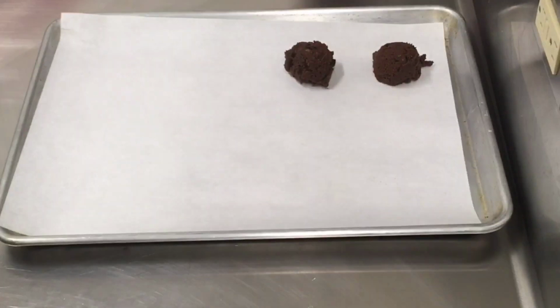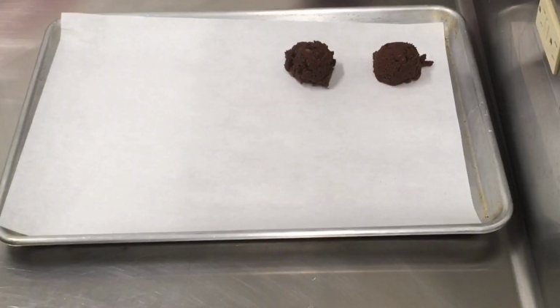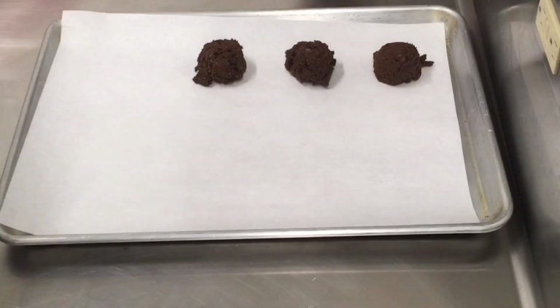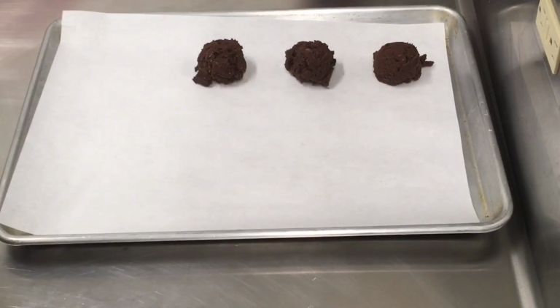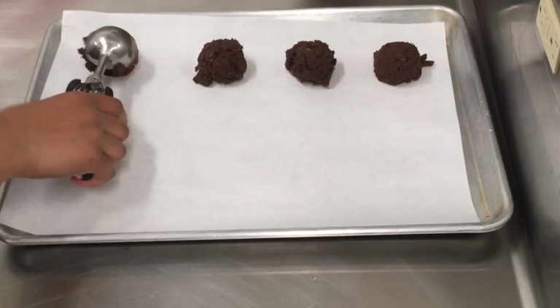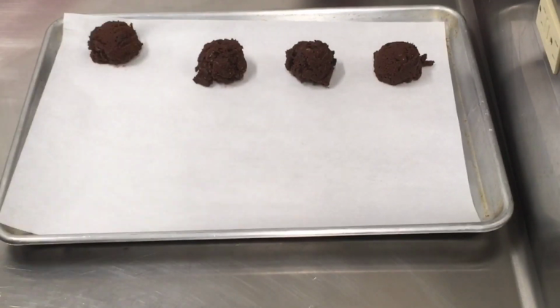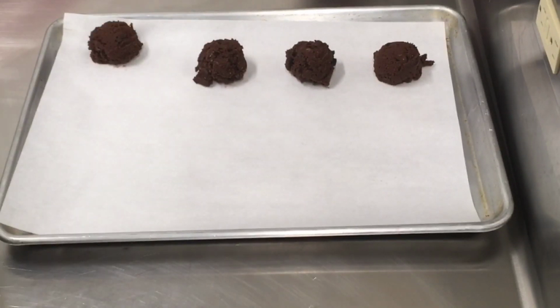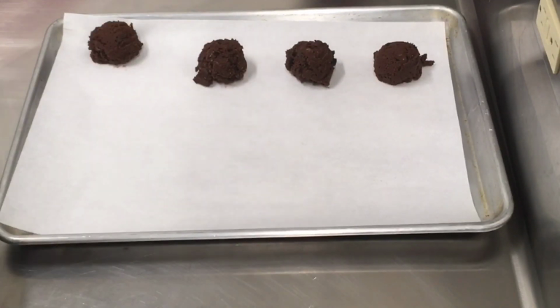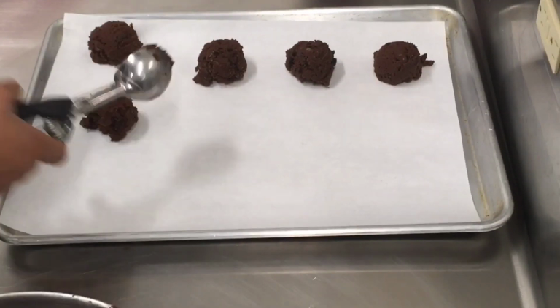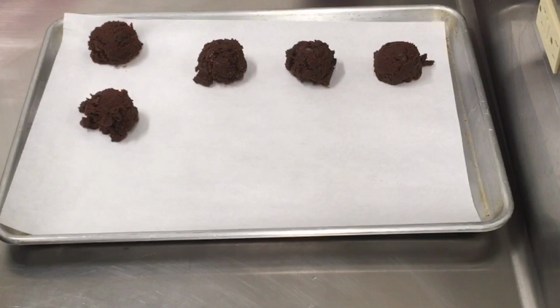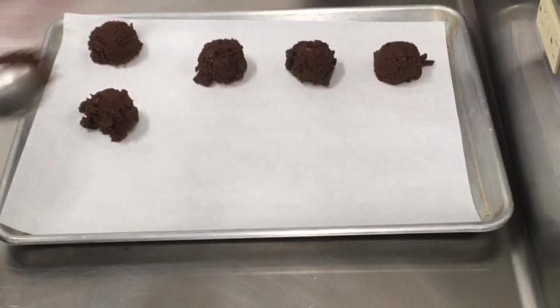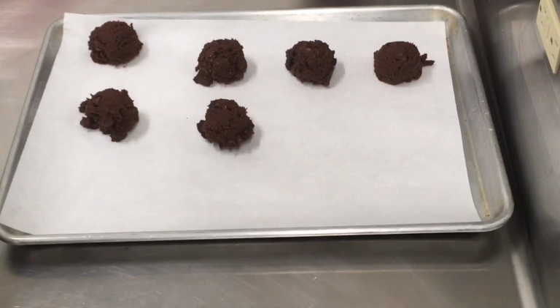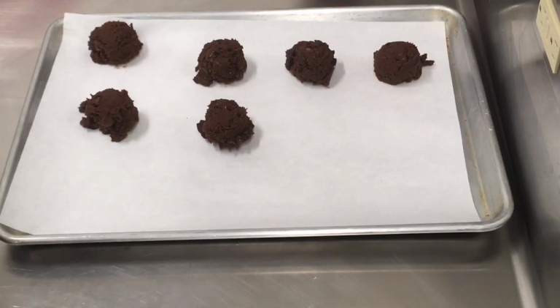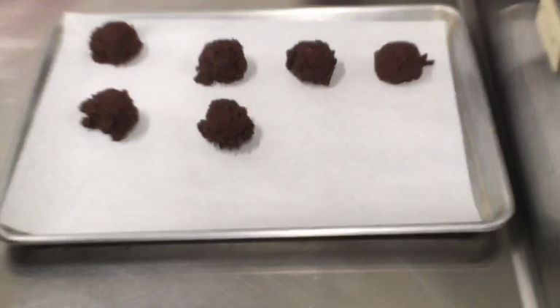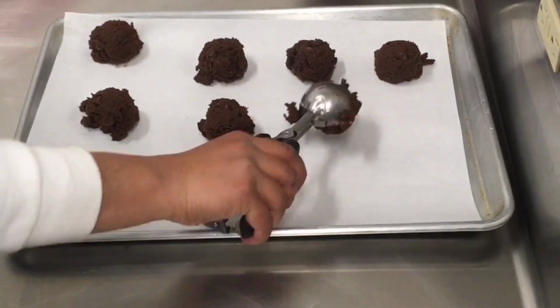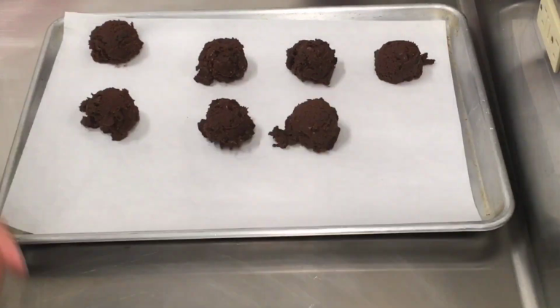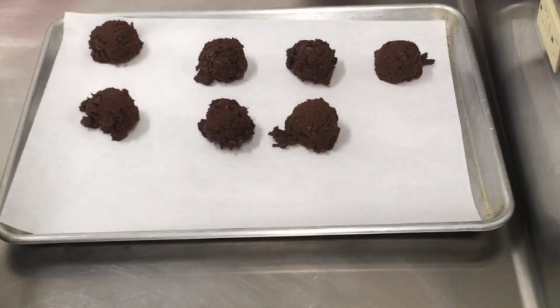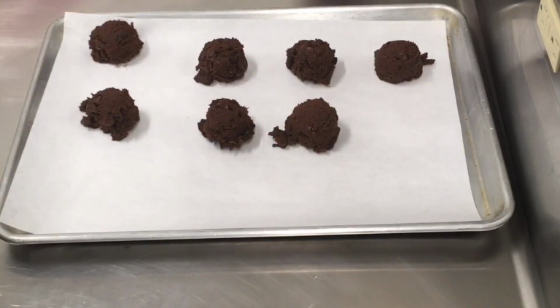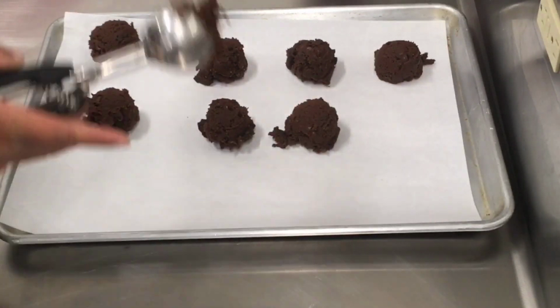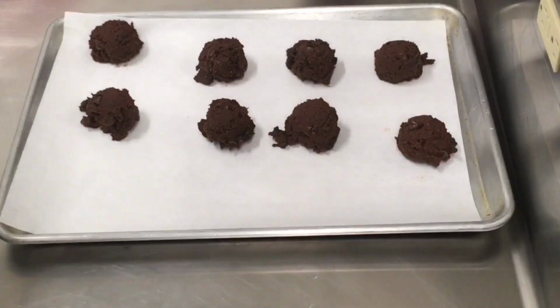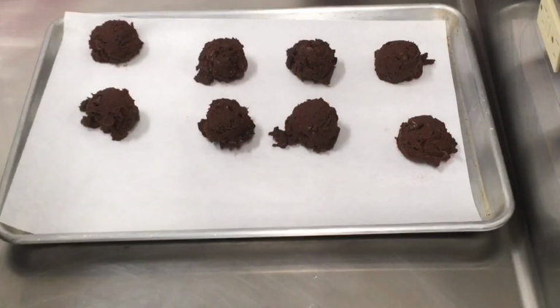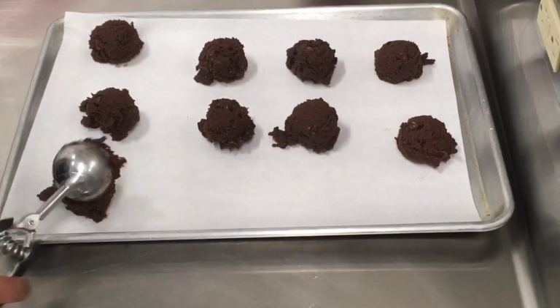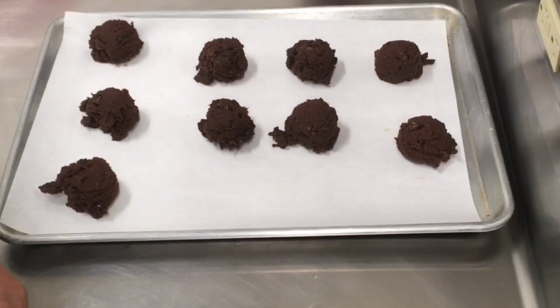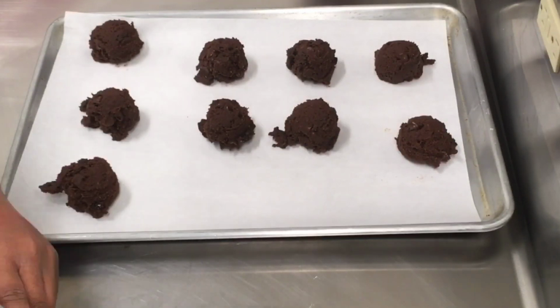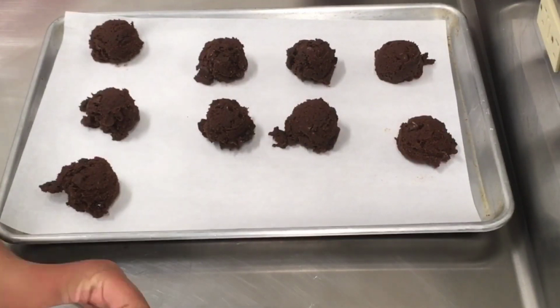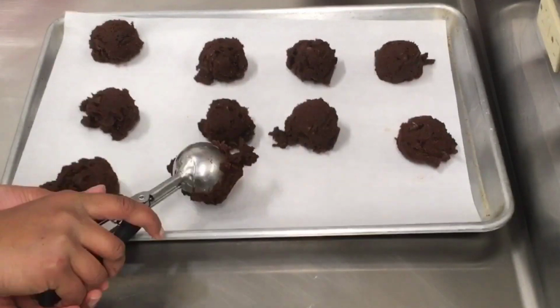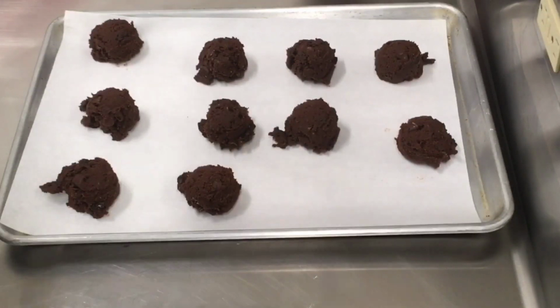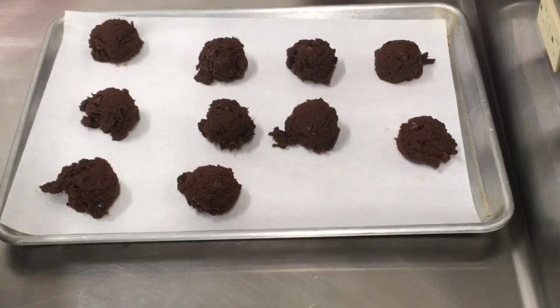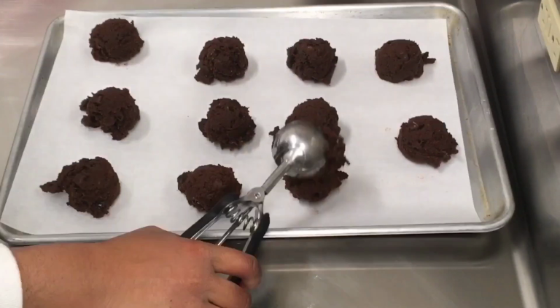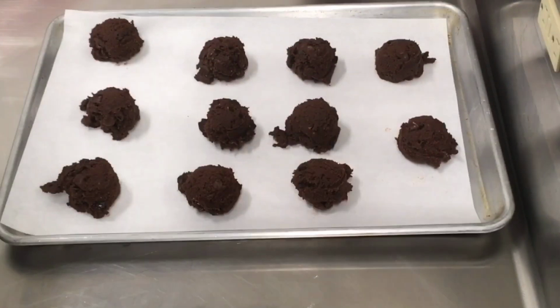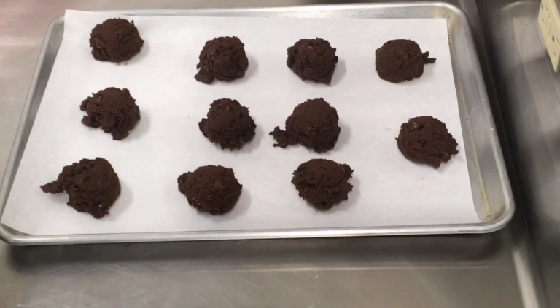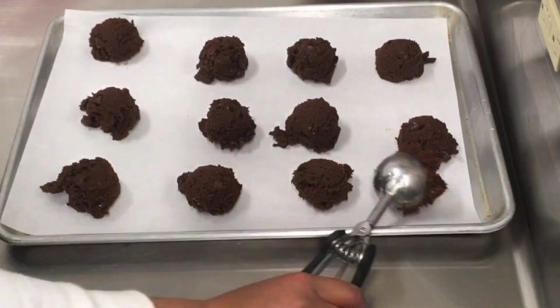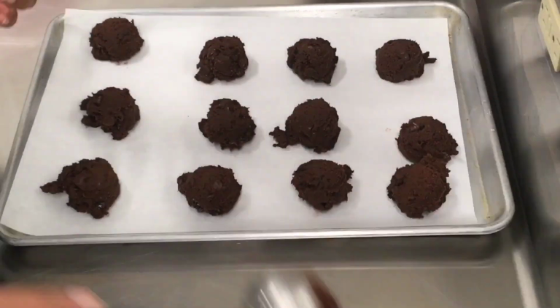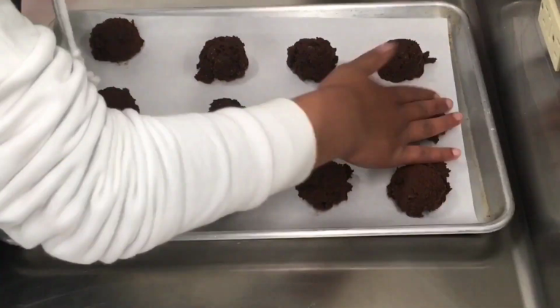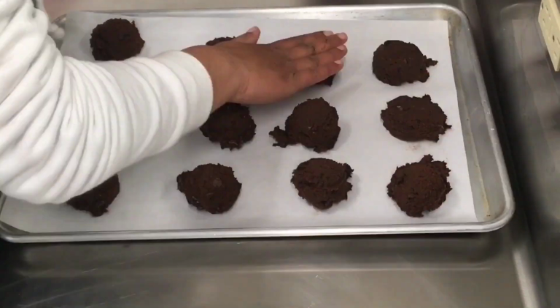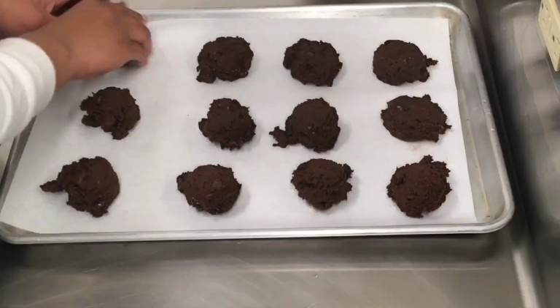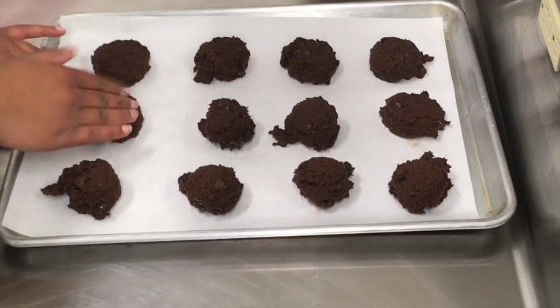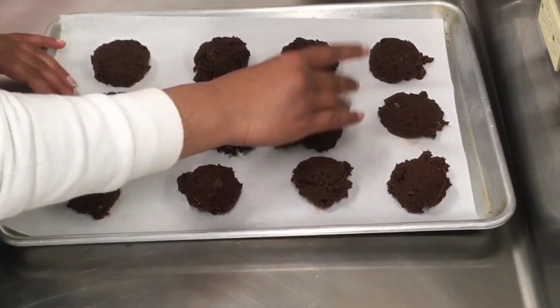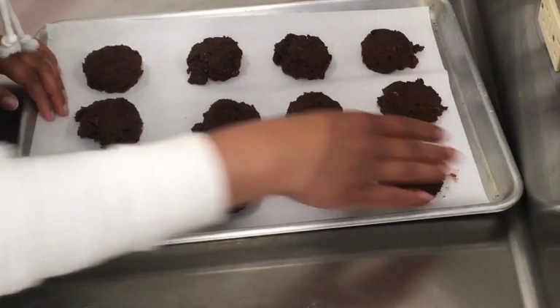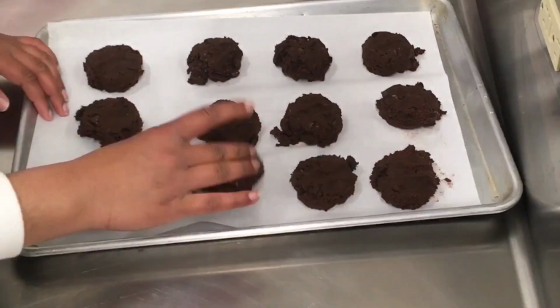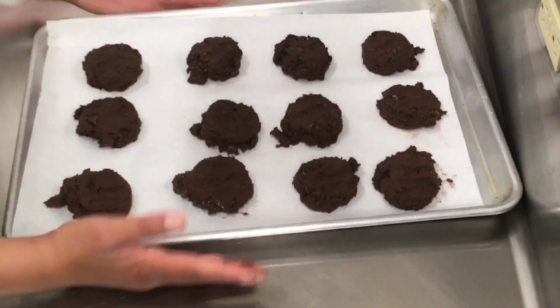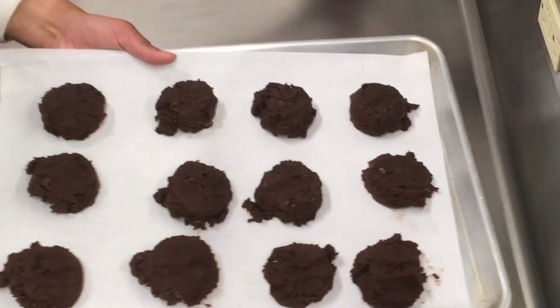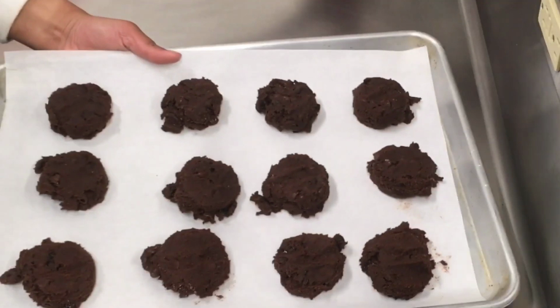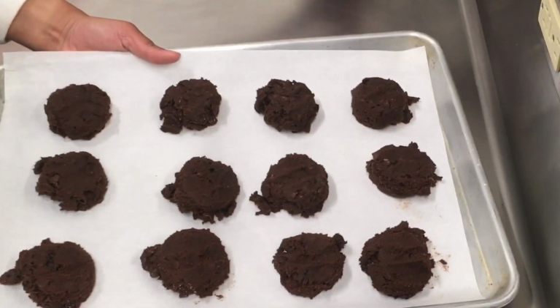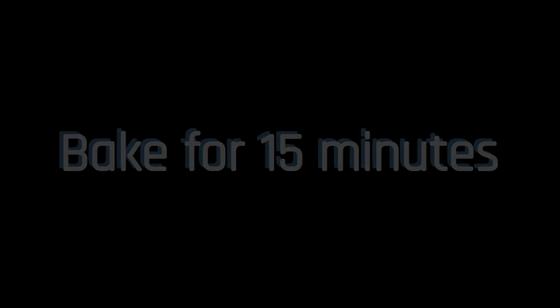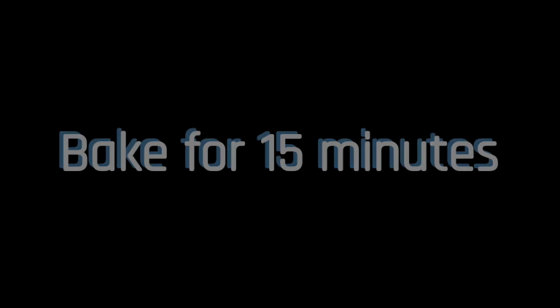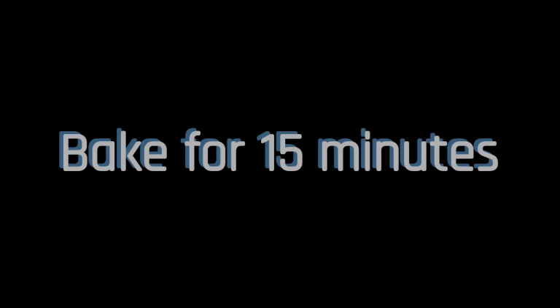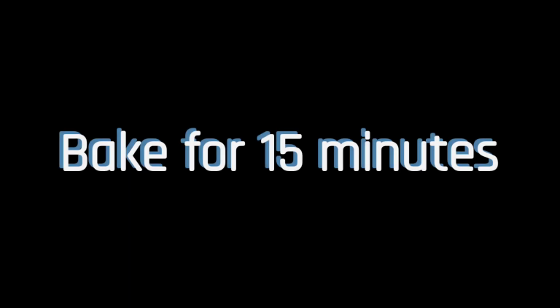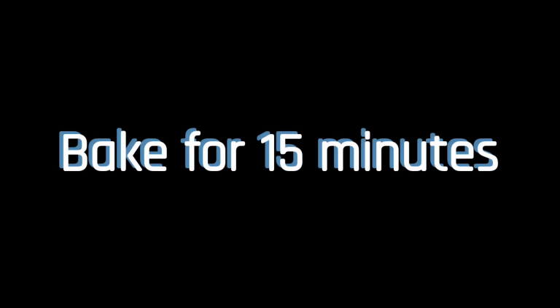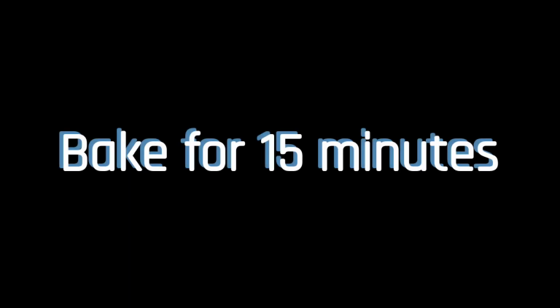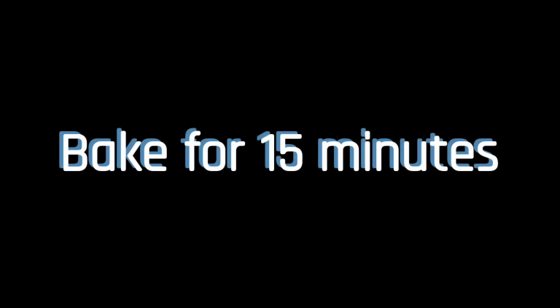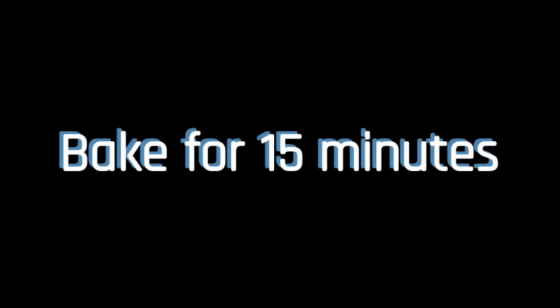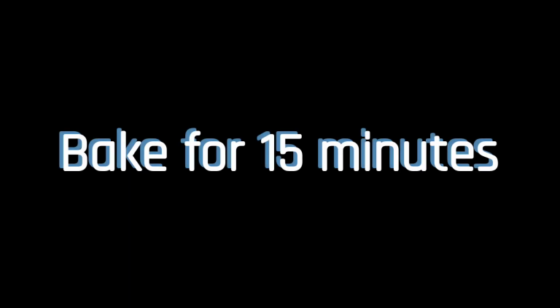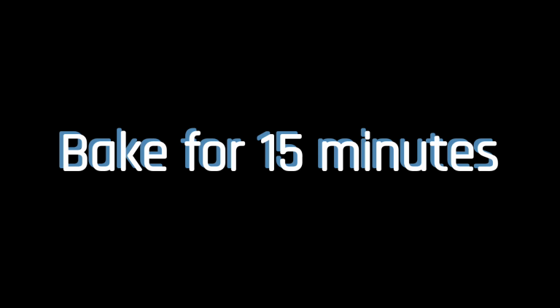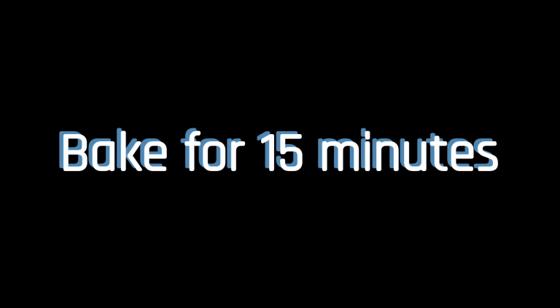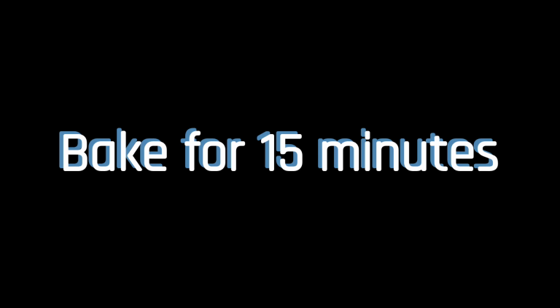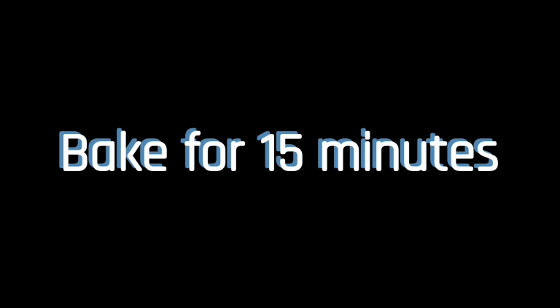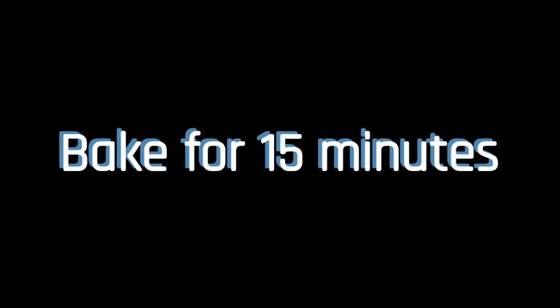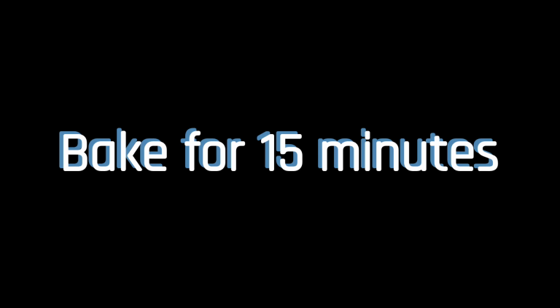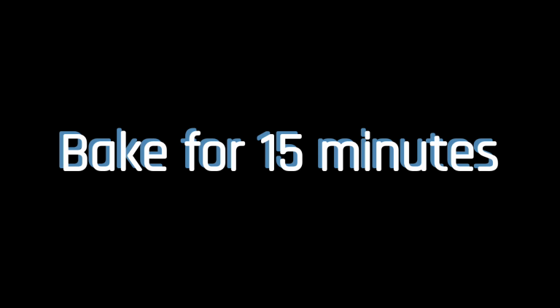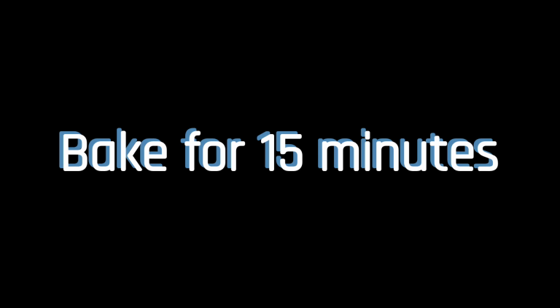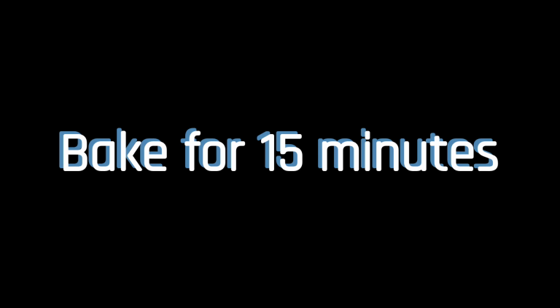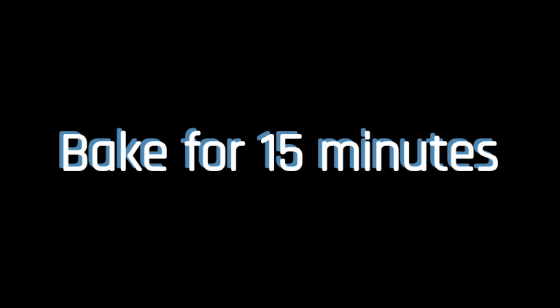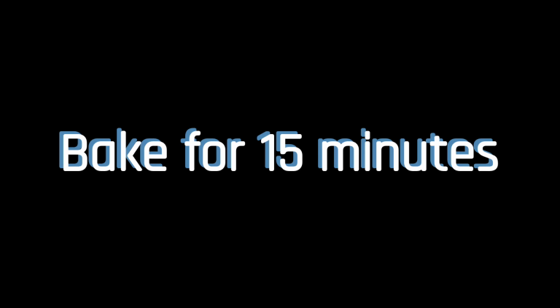Once your dough is complete, scoop it onto a baking sheet lined with parchment paper, then press down with two fingers. Then bake for 15 minutes.